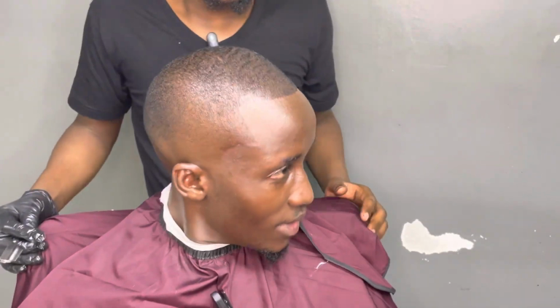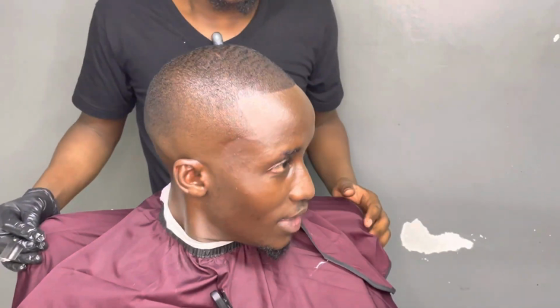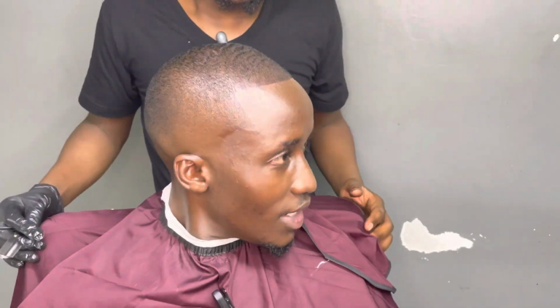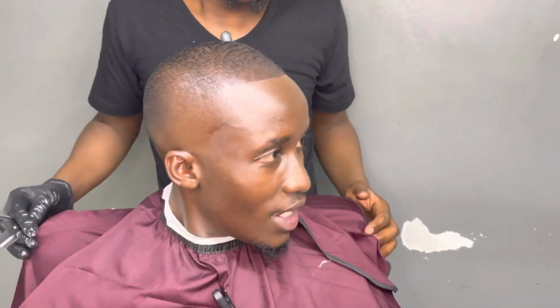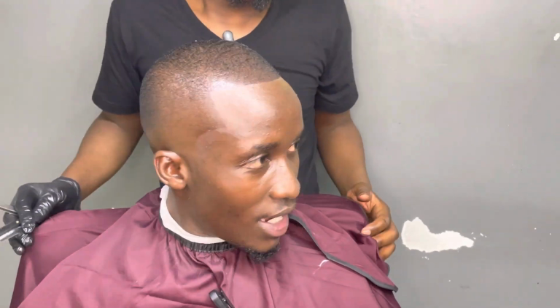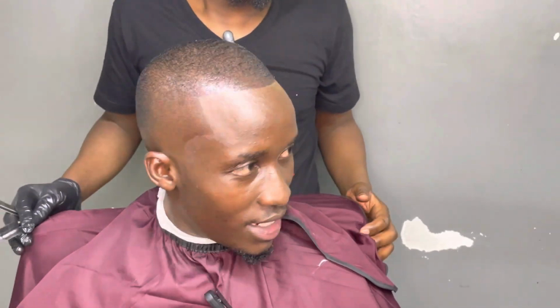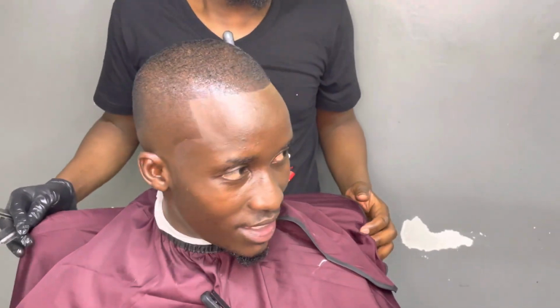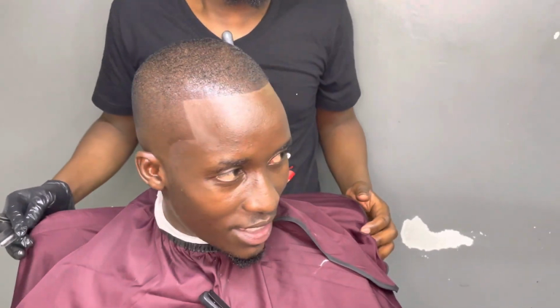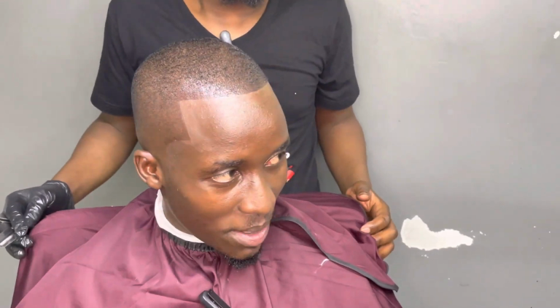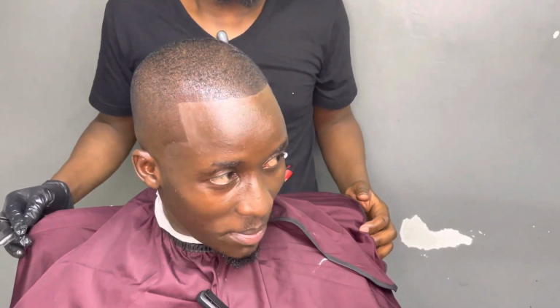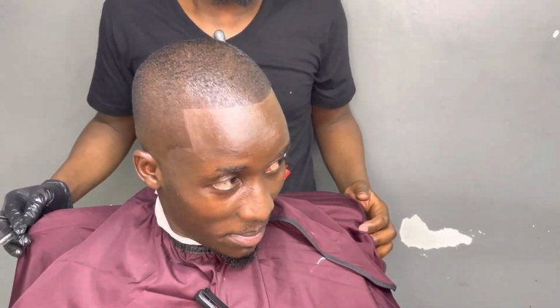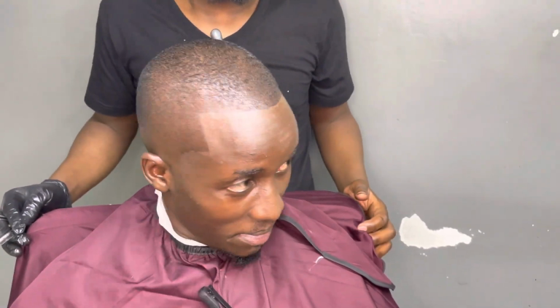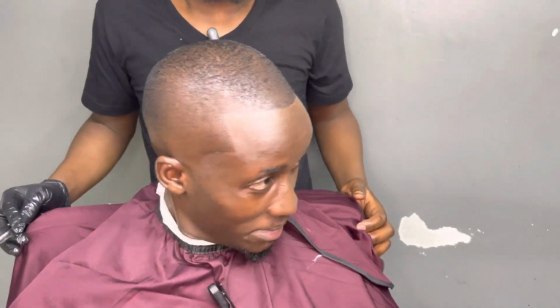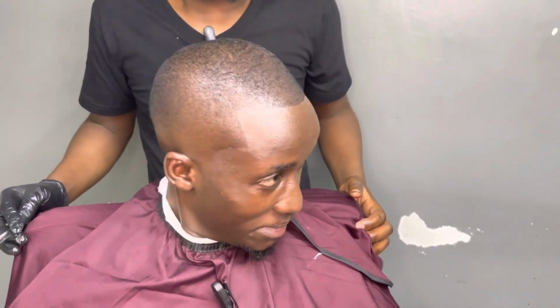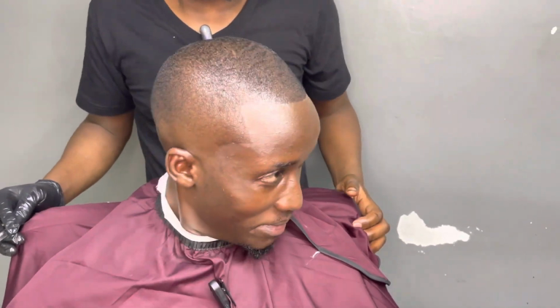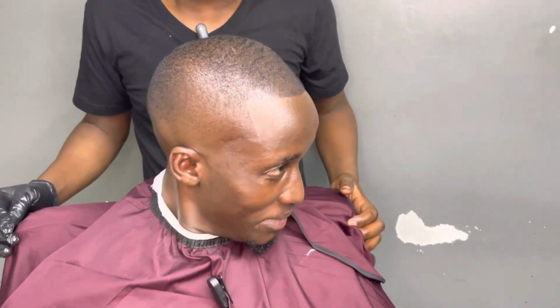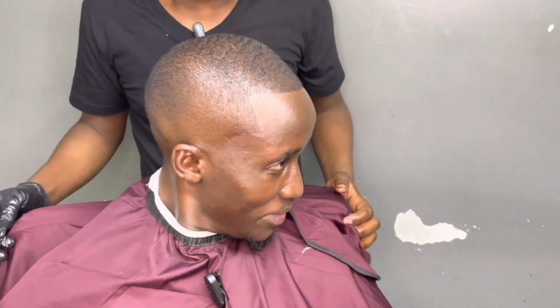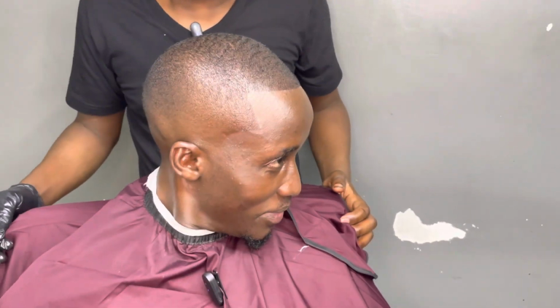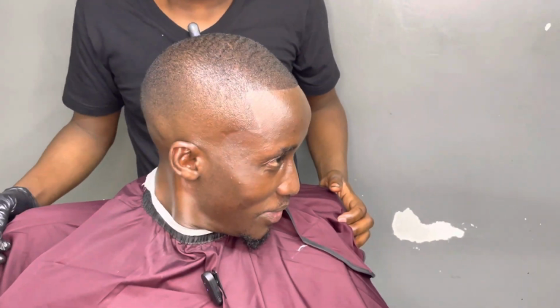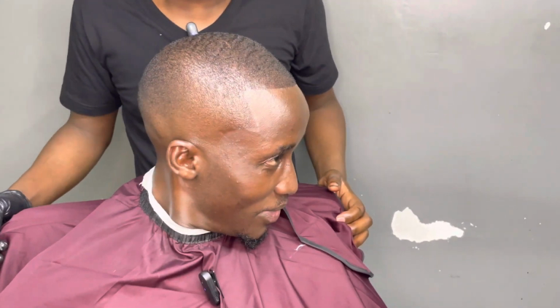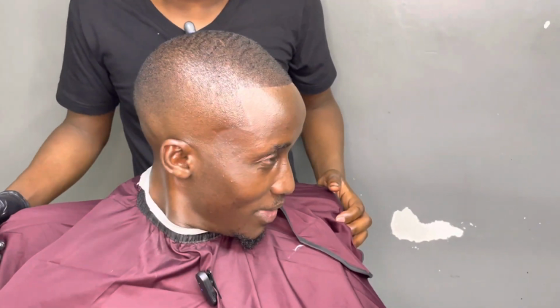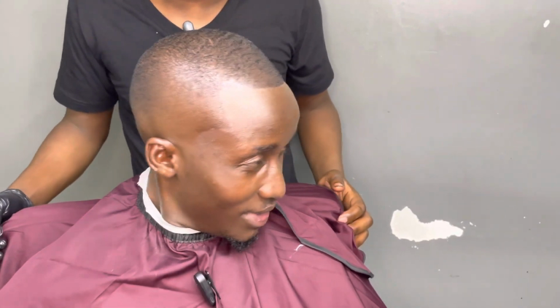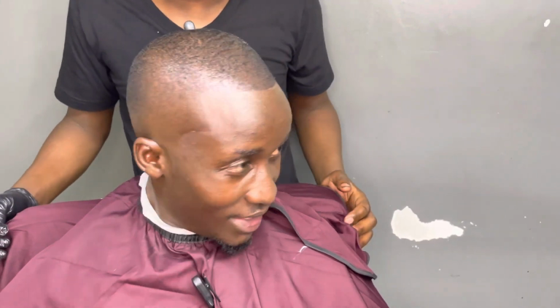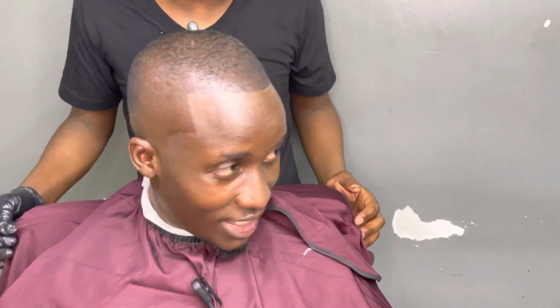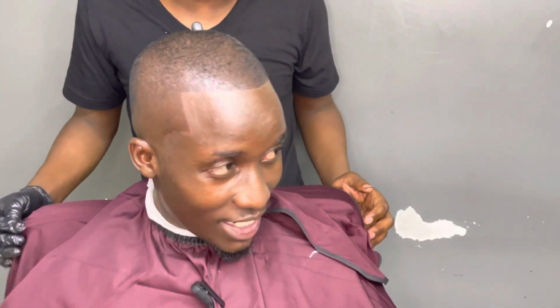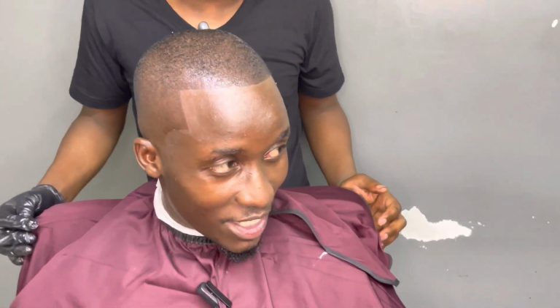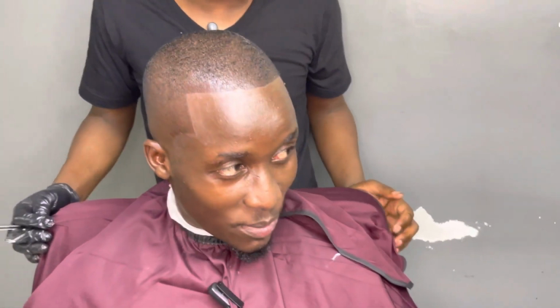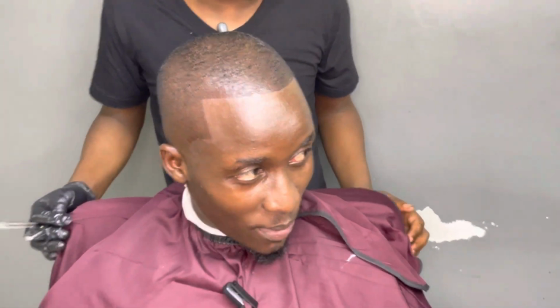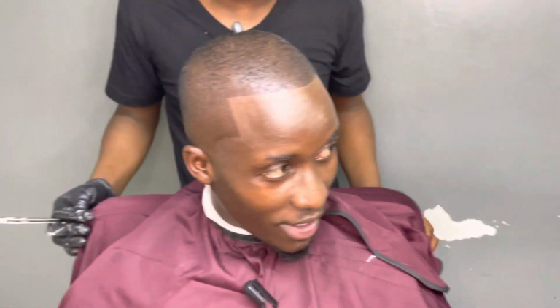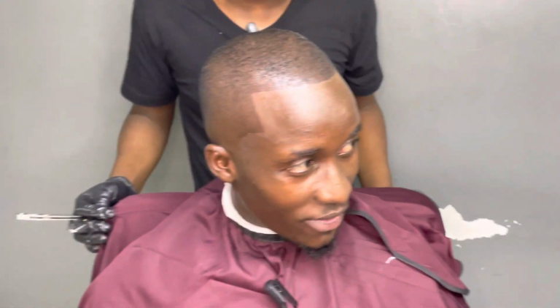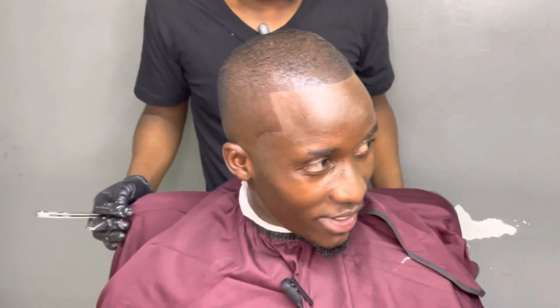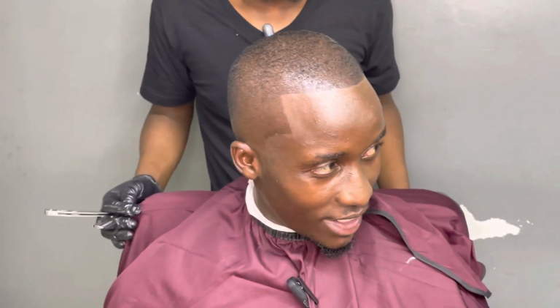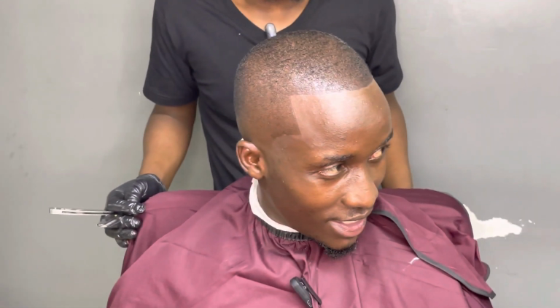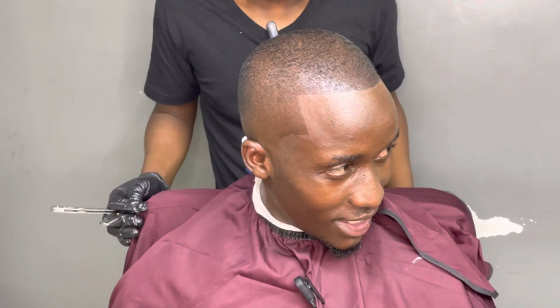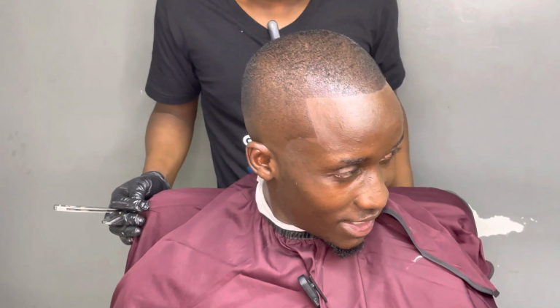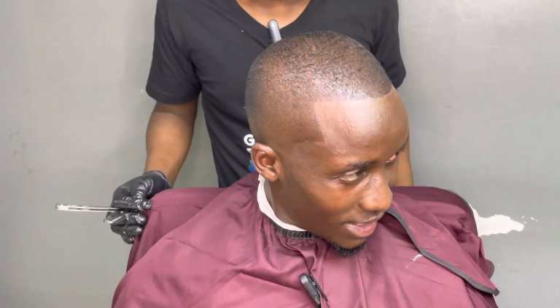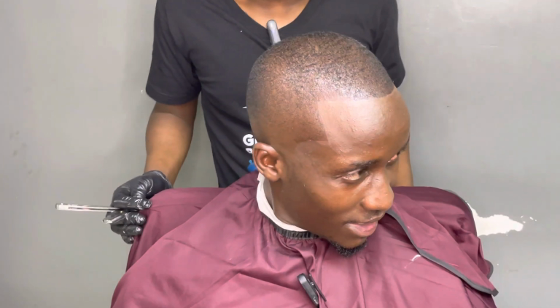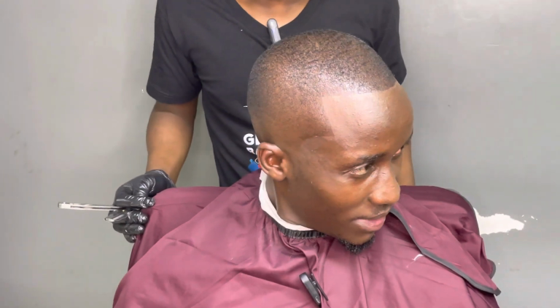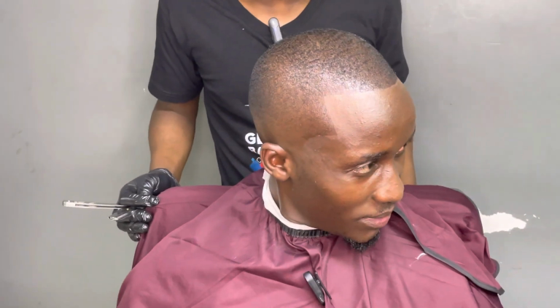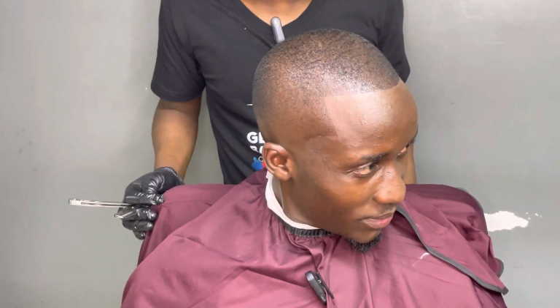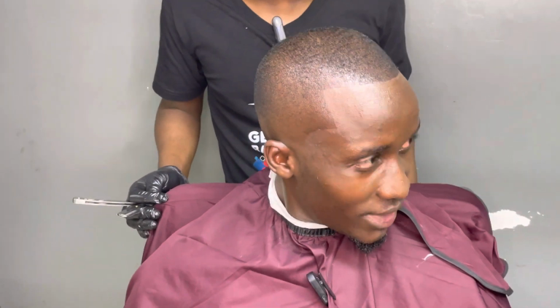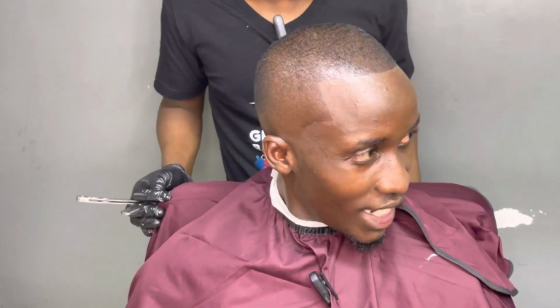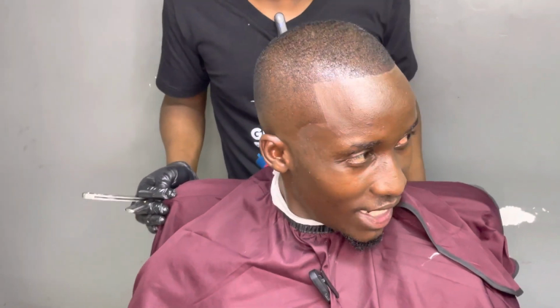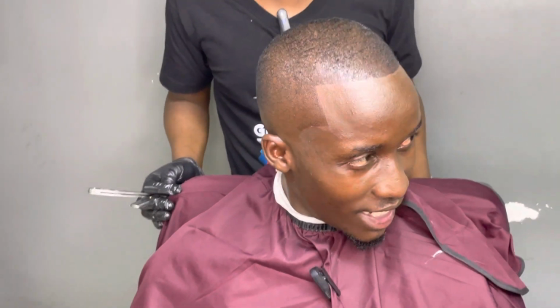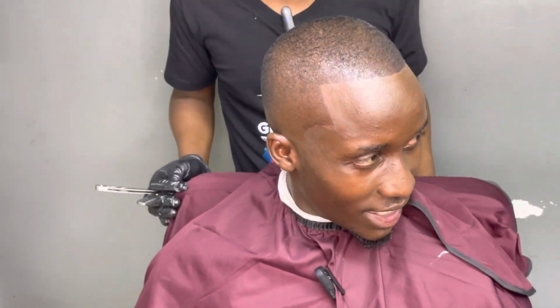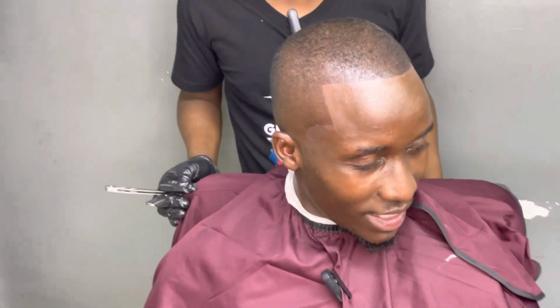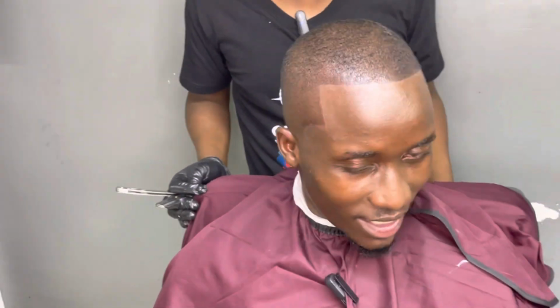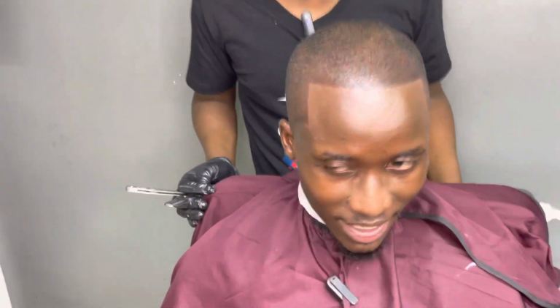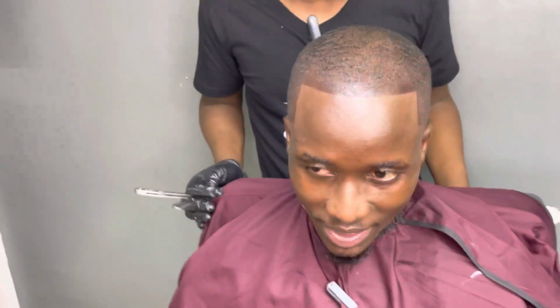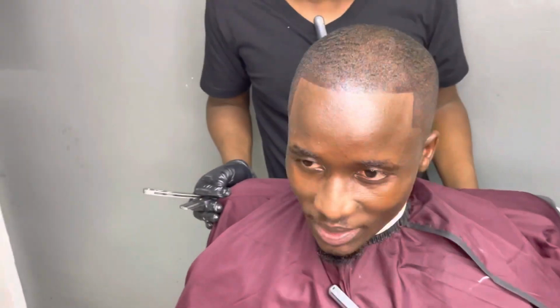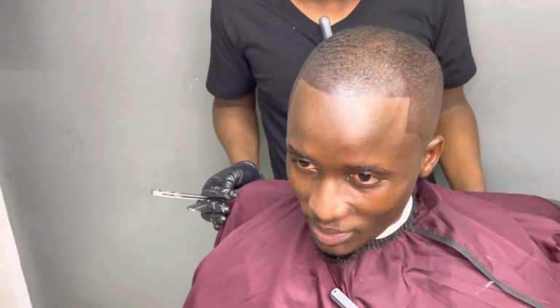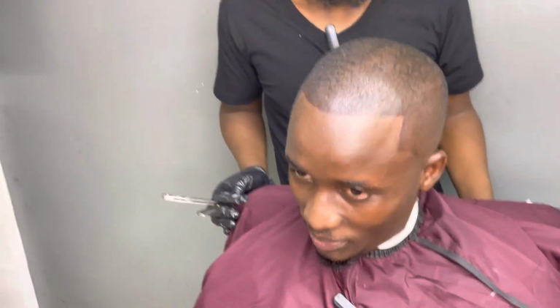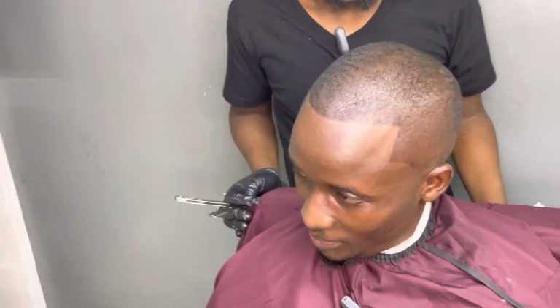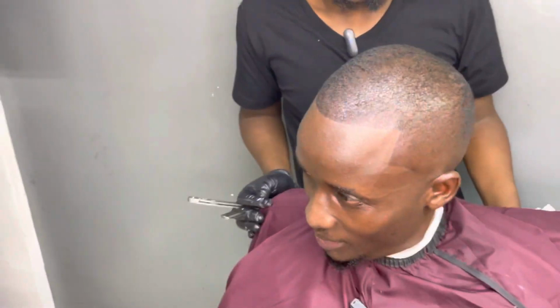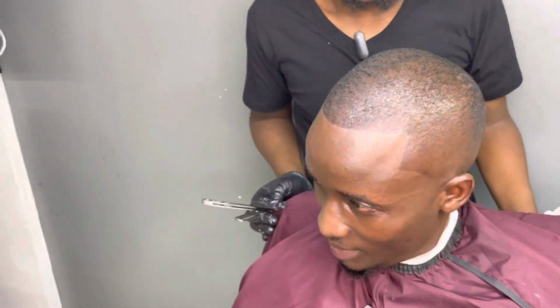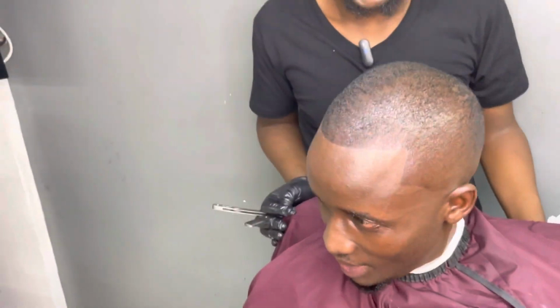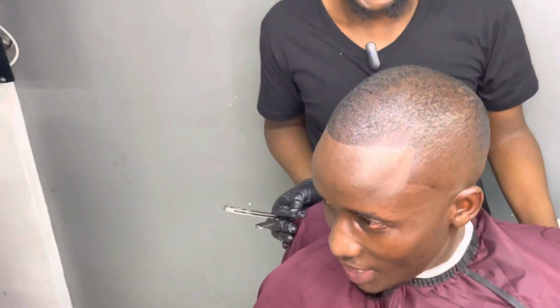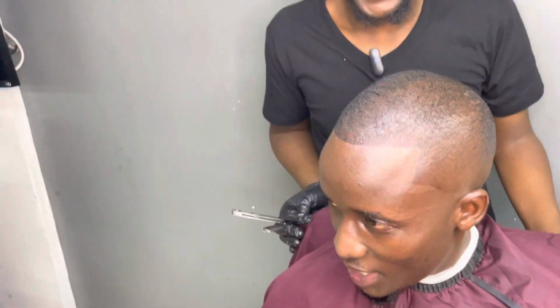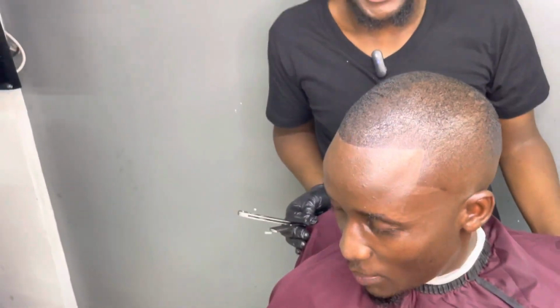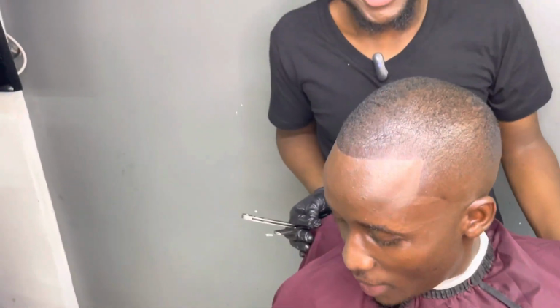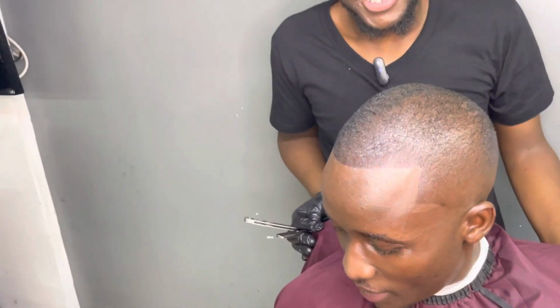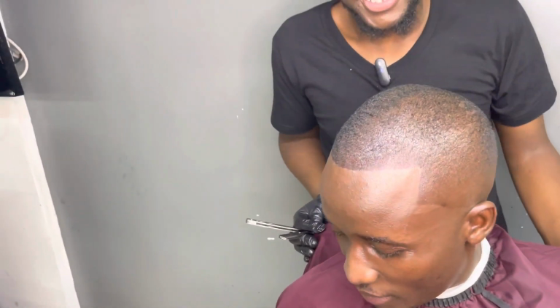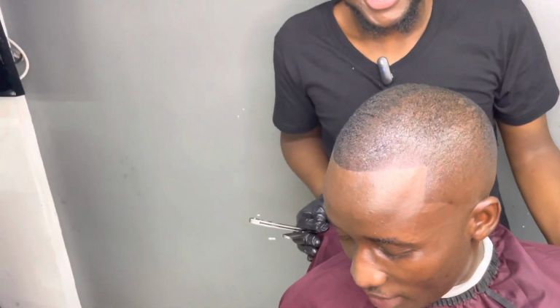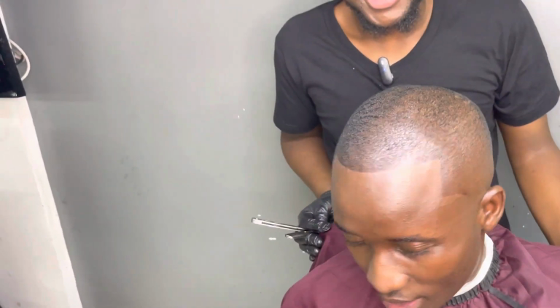You see how the client looks? He looks very handsome — a sharp geometric shape haircut.